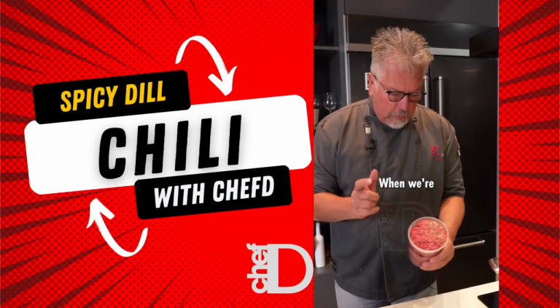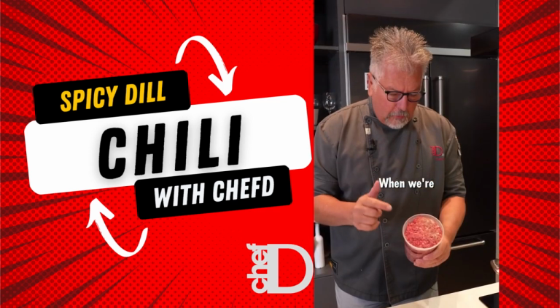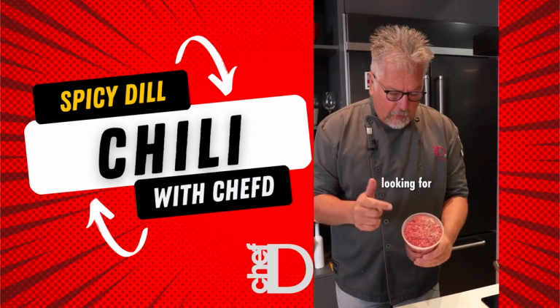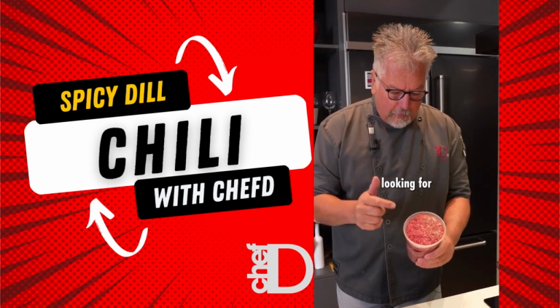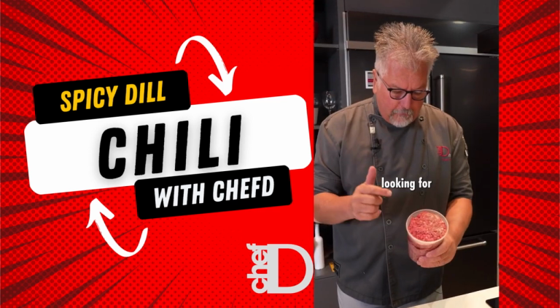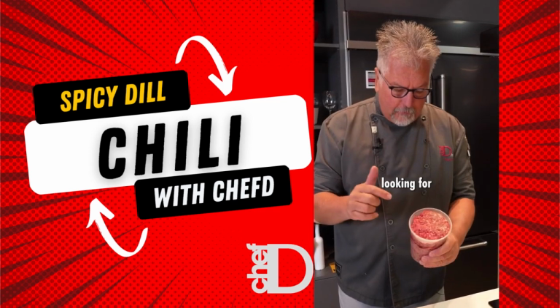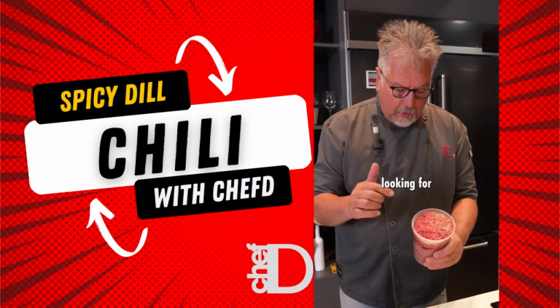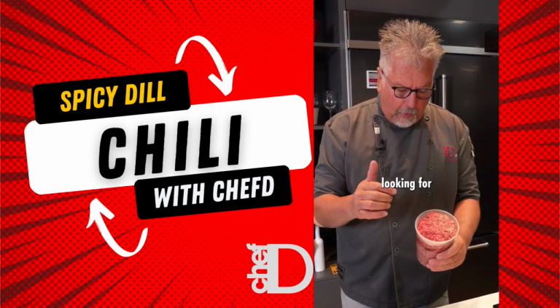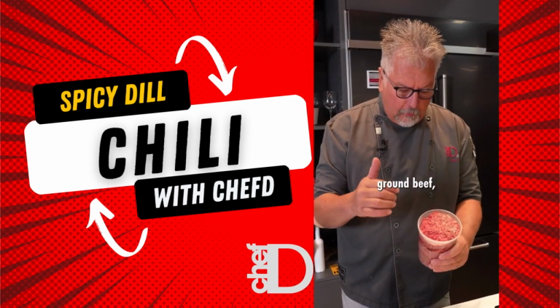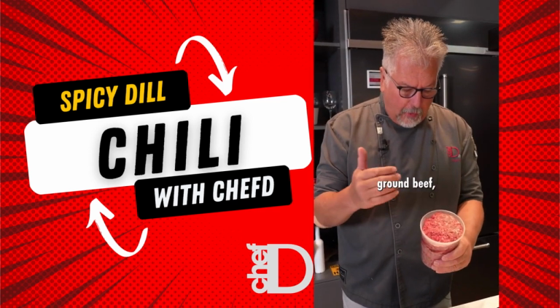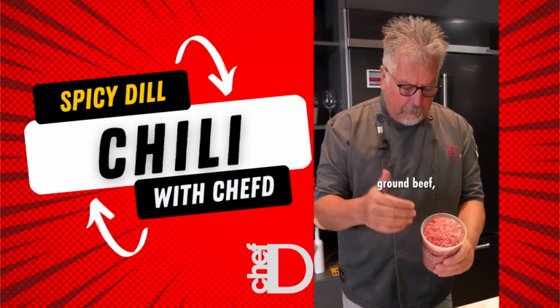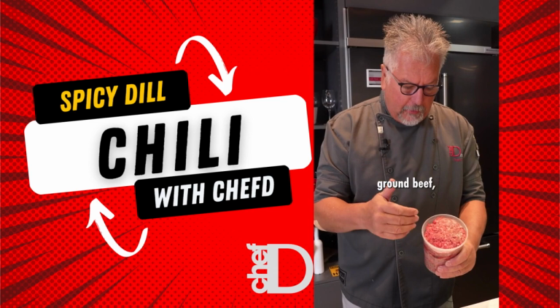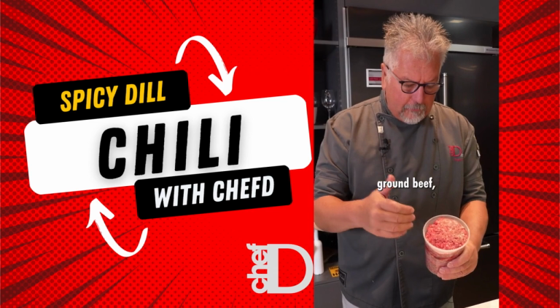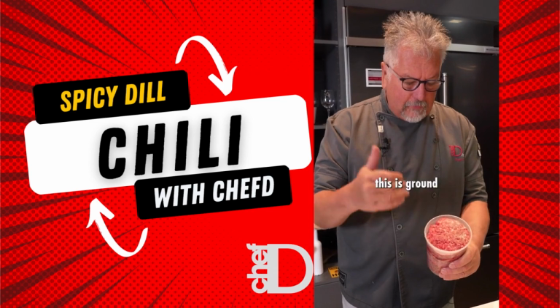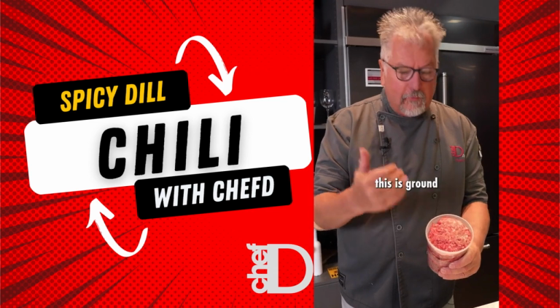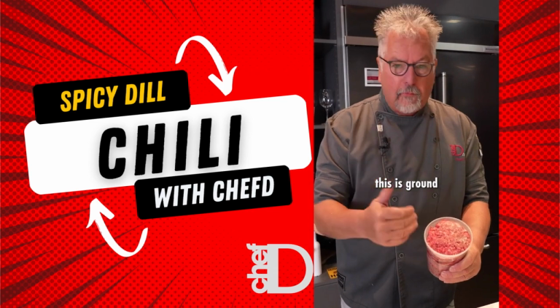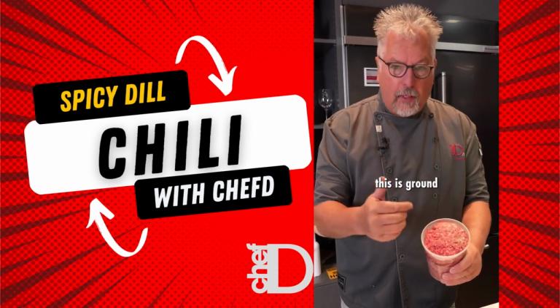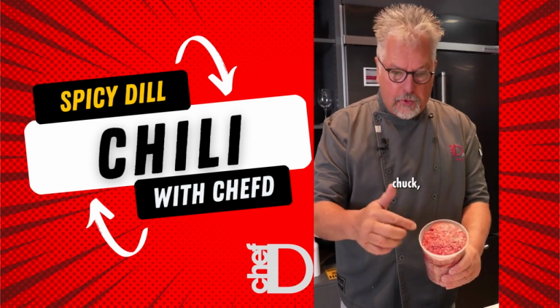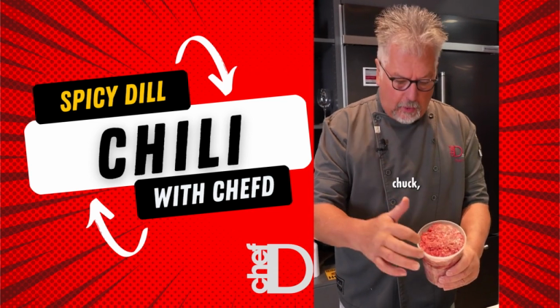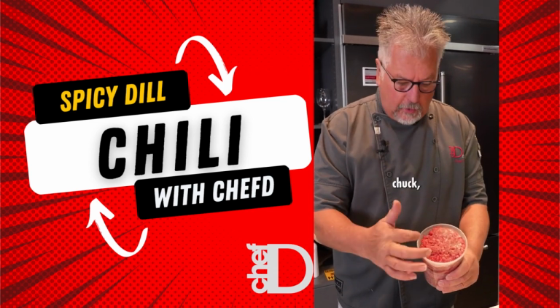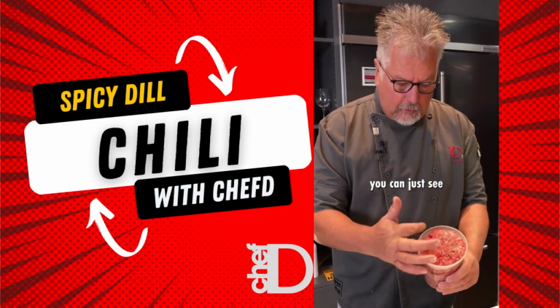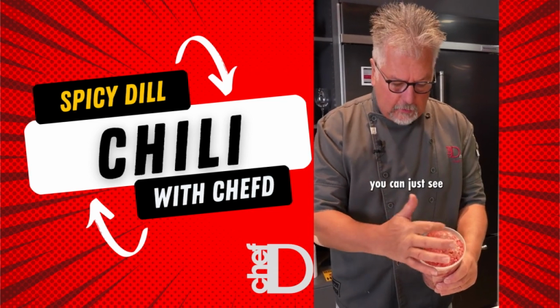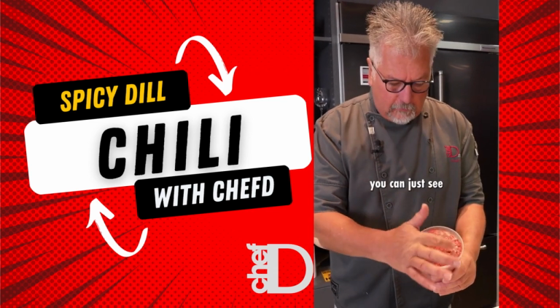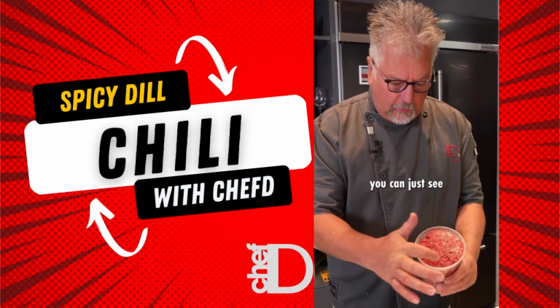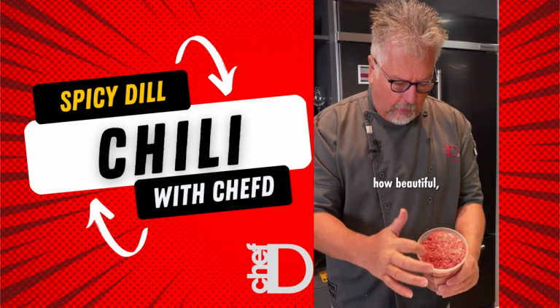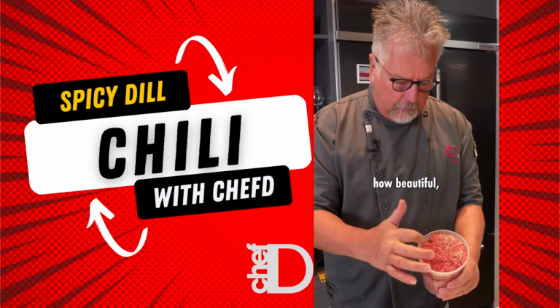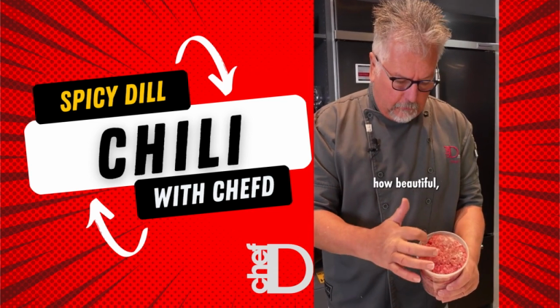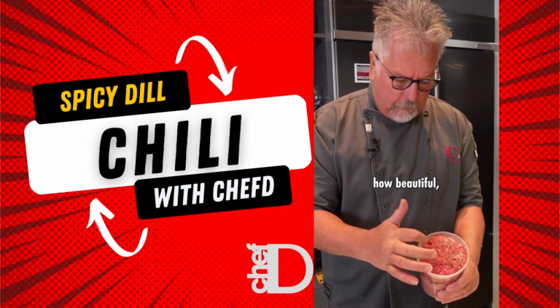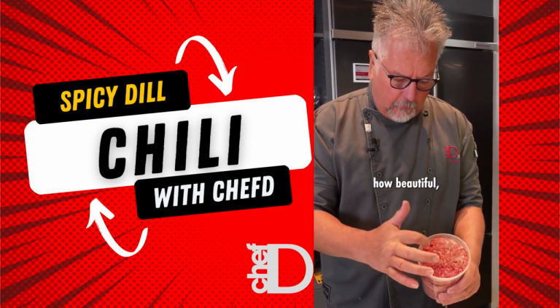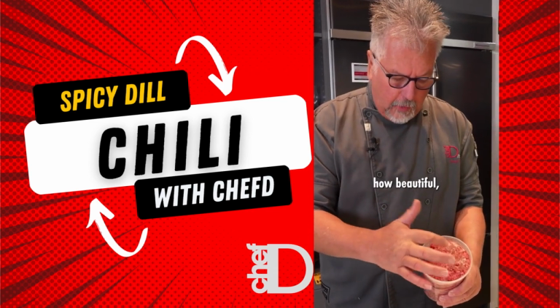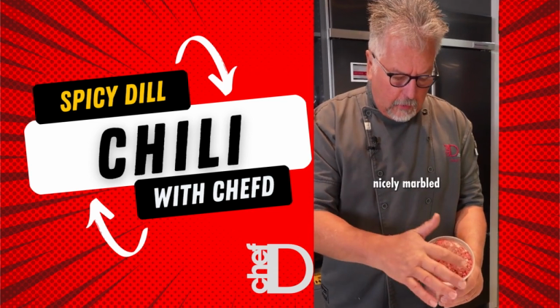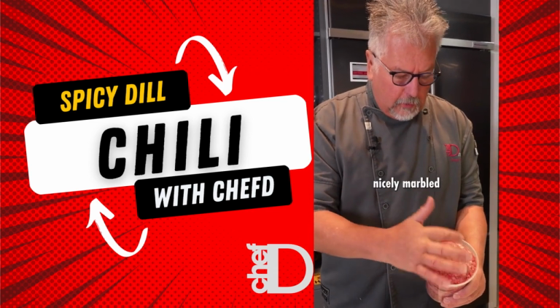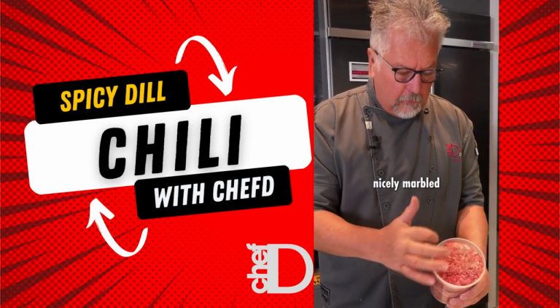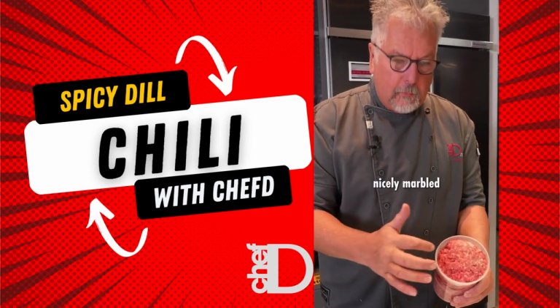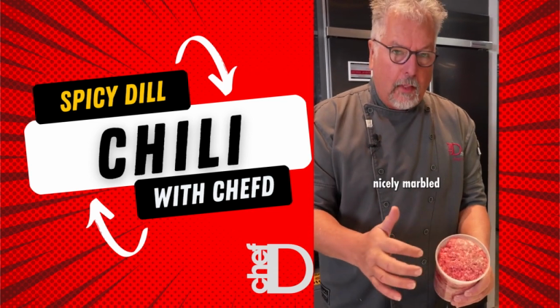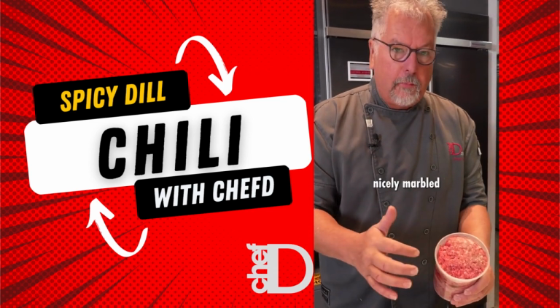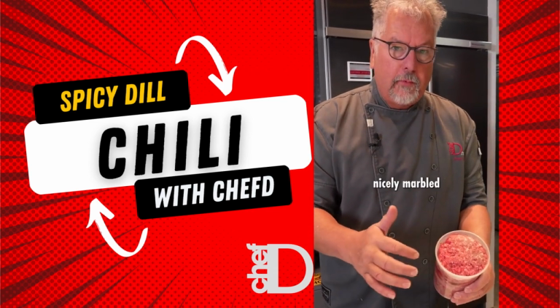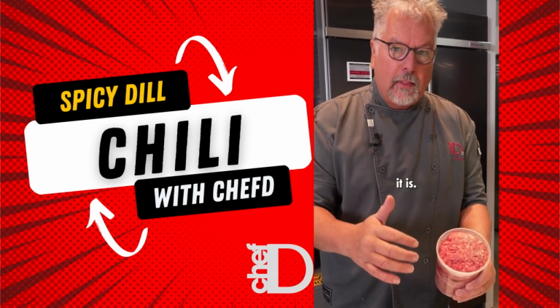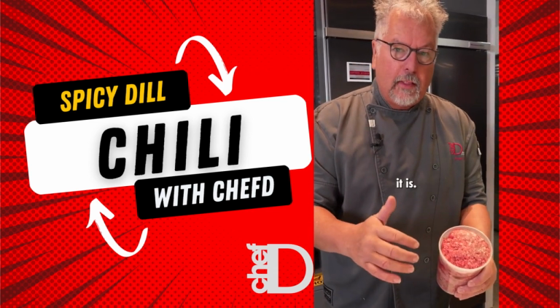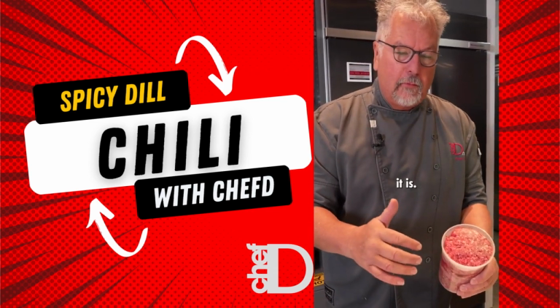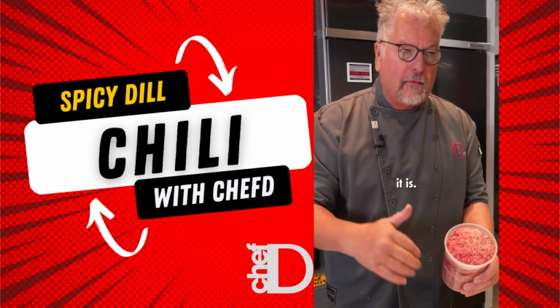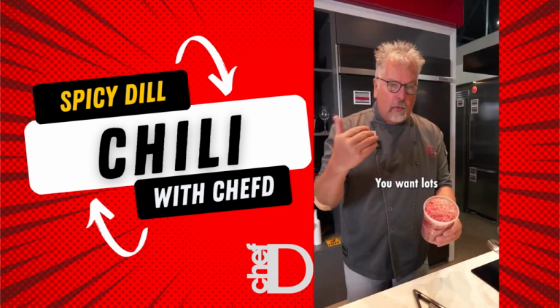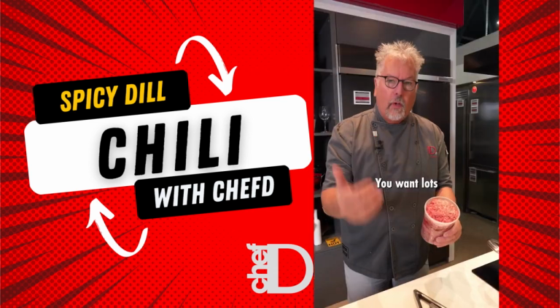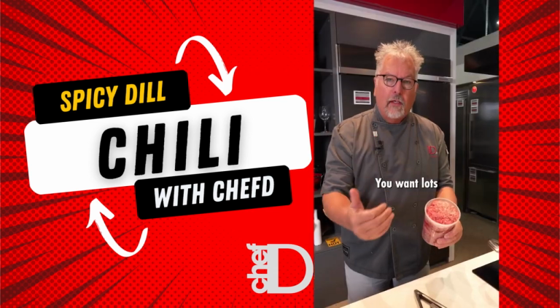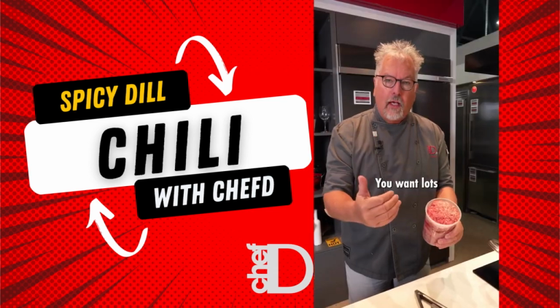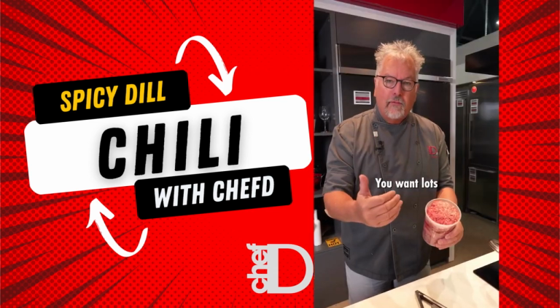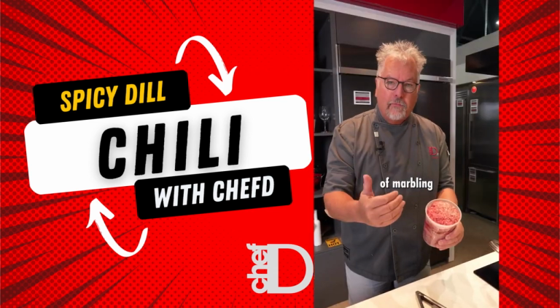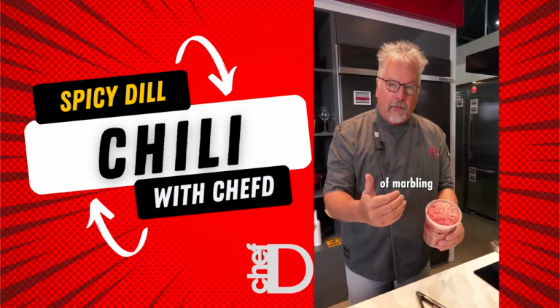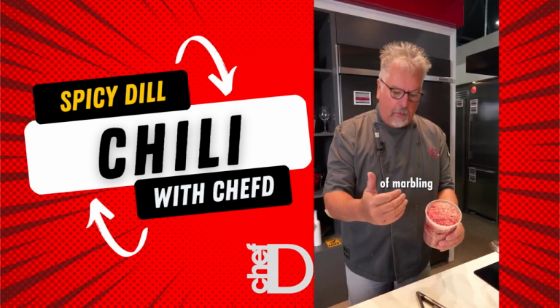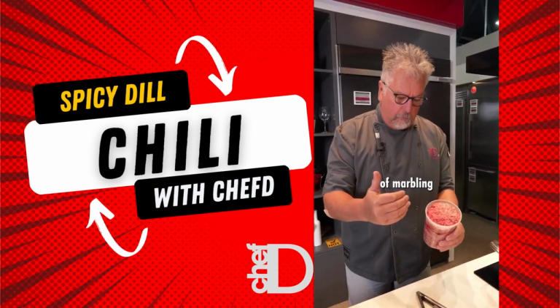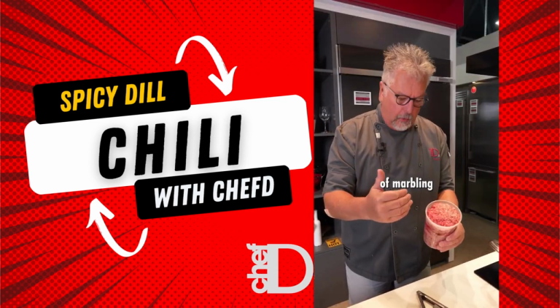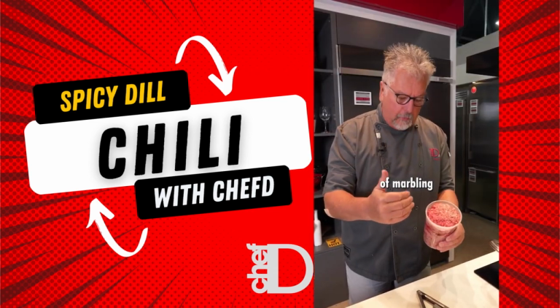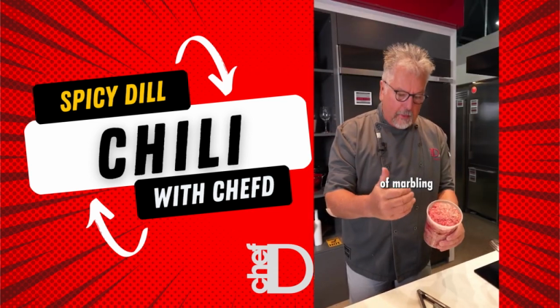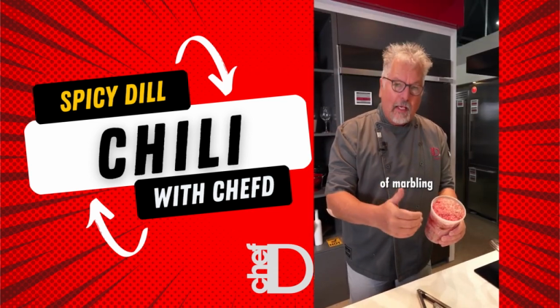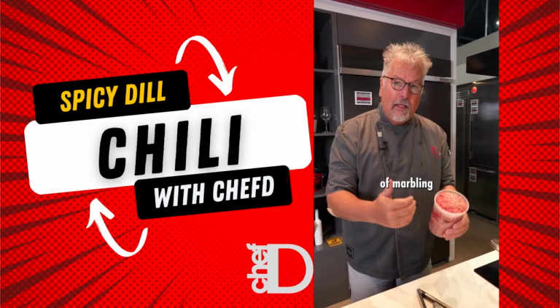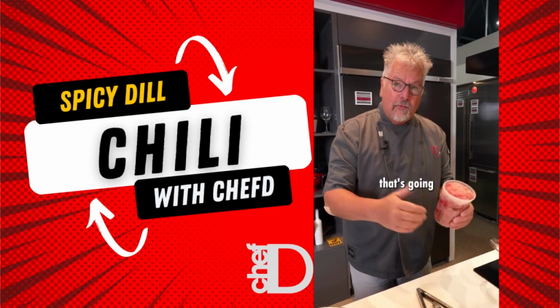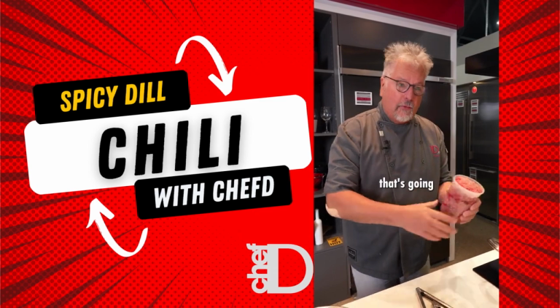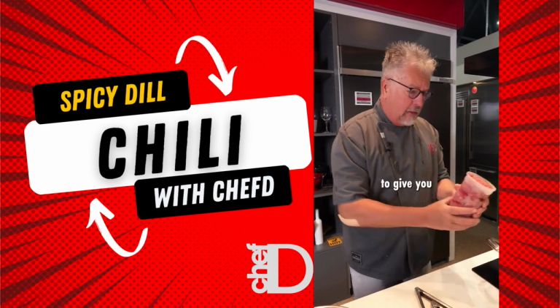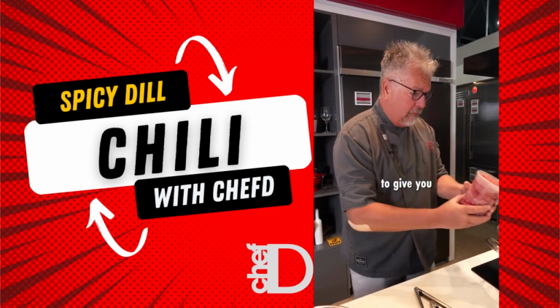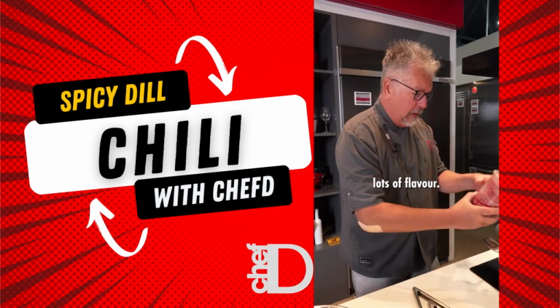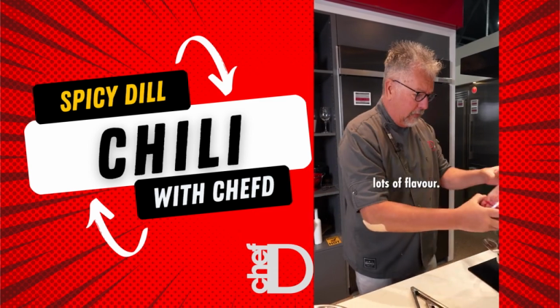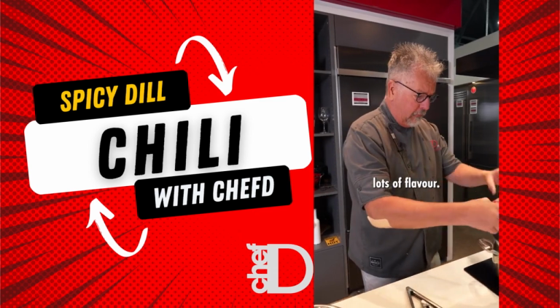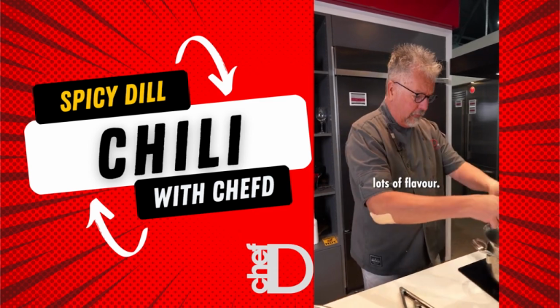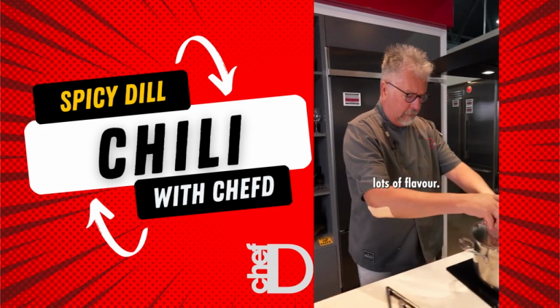When we're looking for ground beef, this is ground chuck and you can just see how beautiful, nicely marbled it is. You want lots of marbling — that's going to give you lots of flavor.